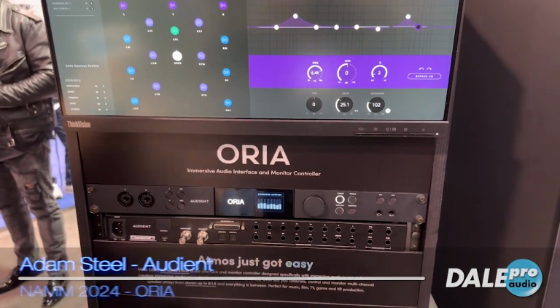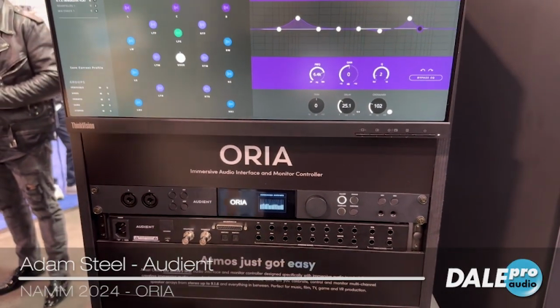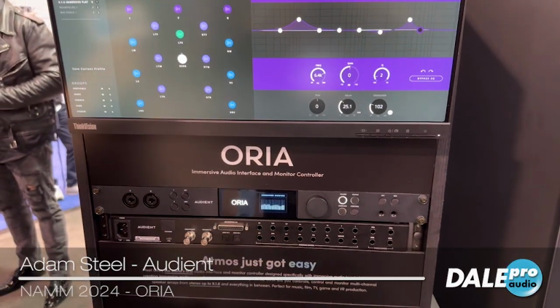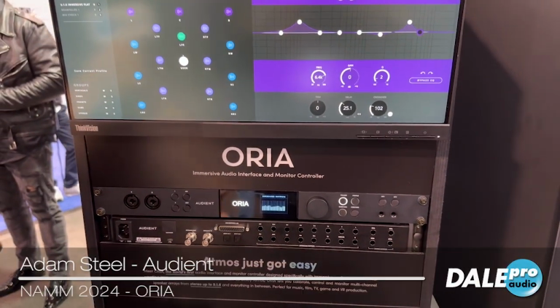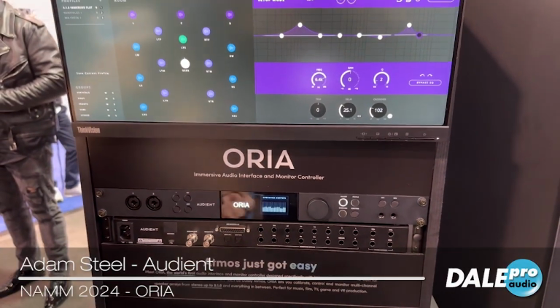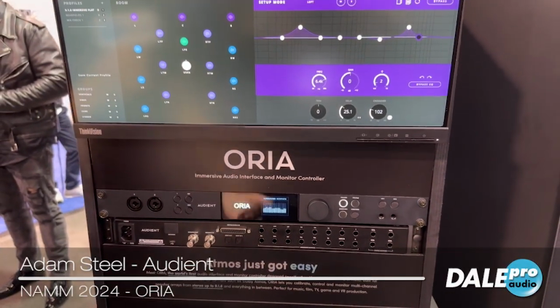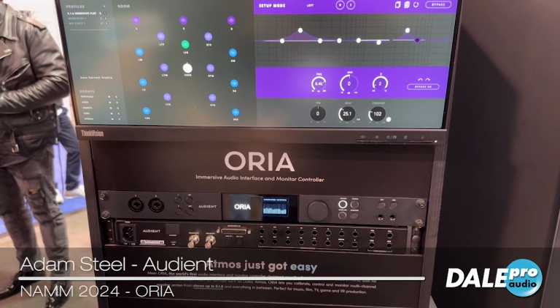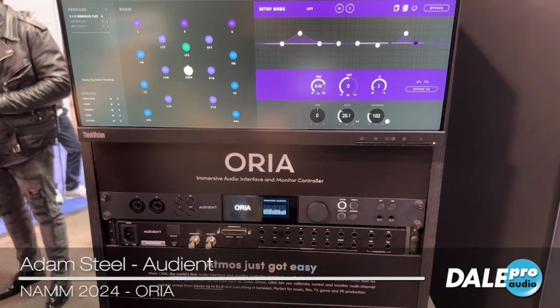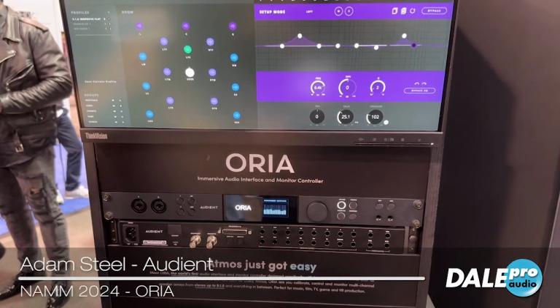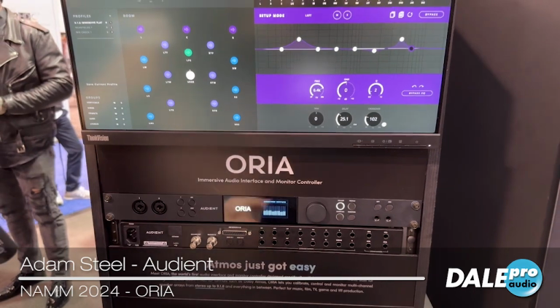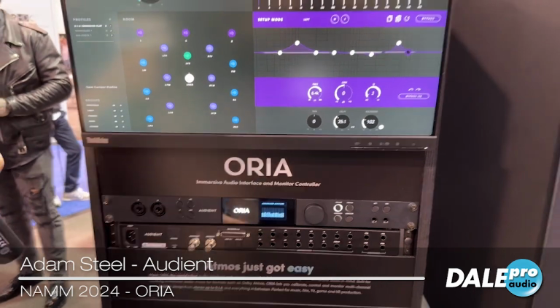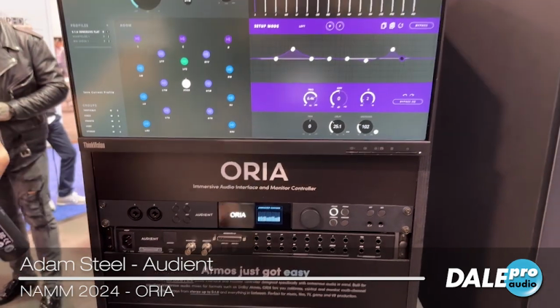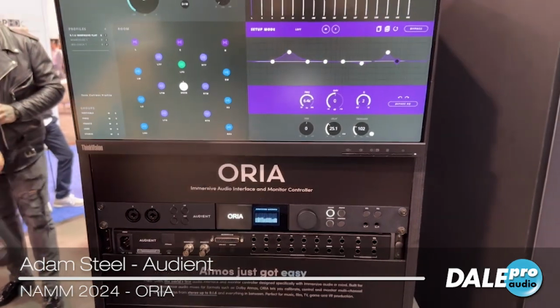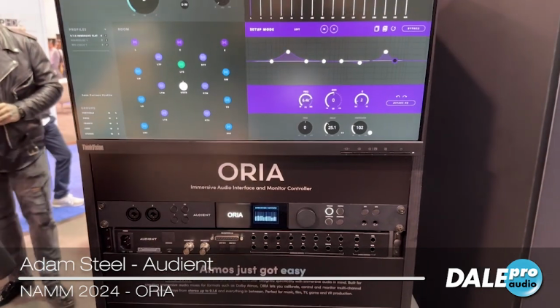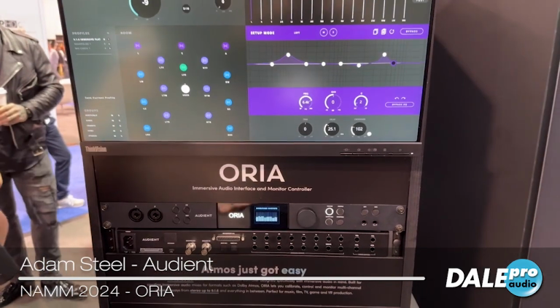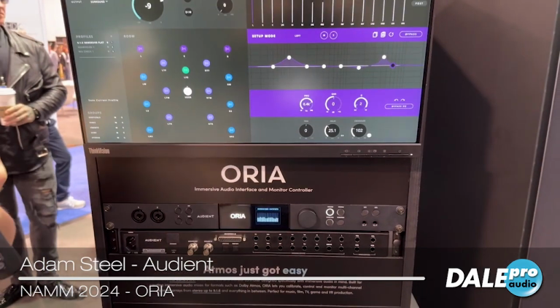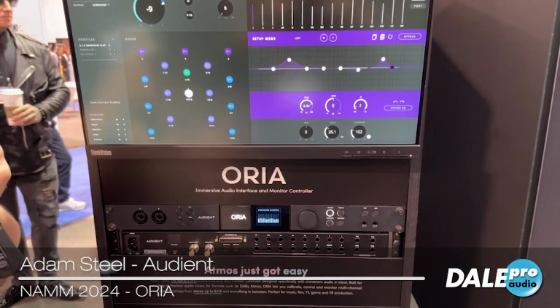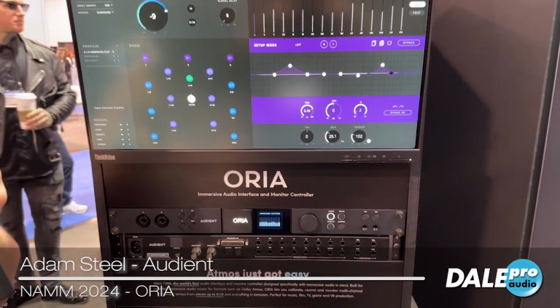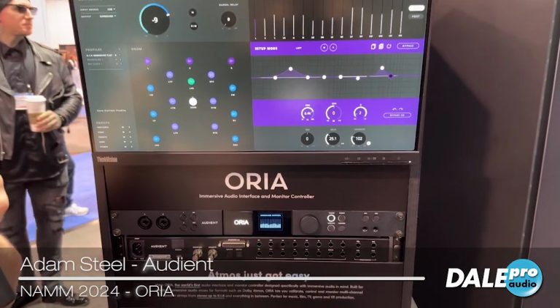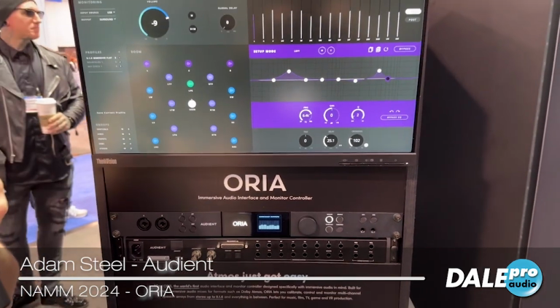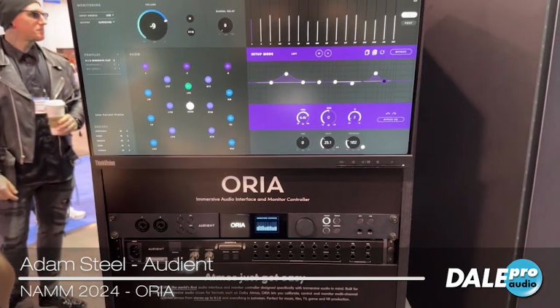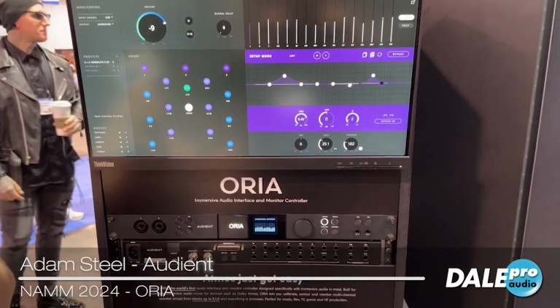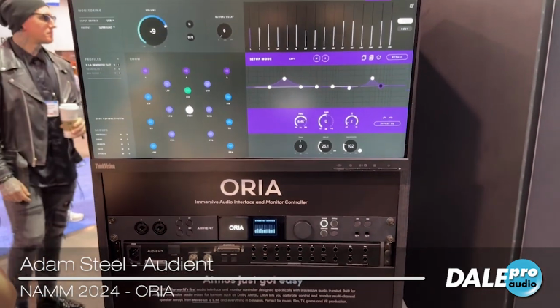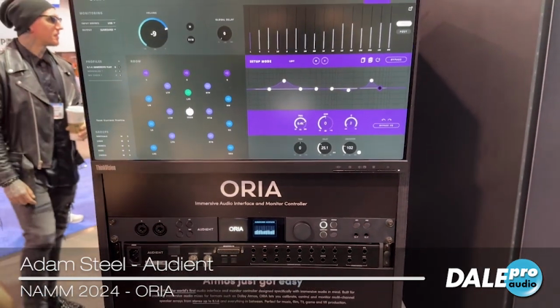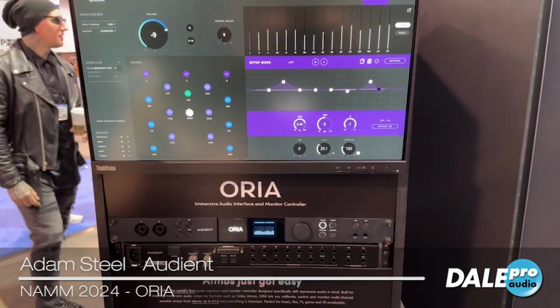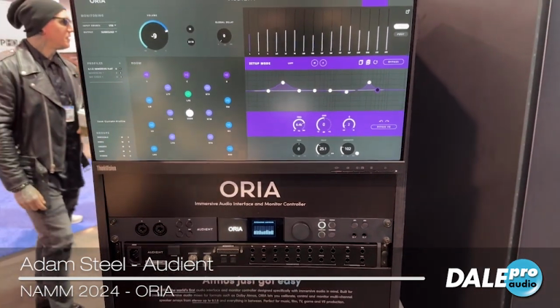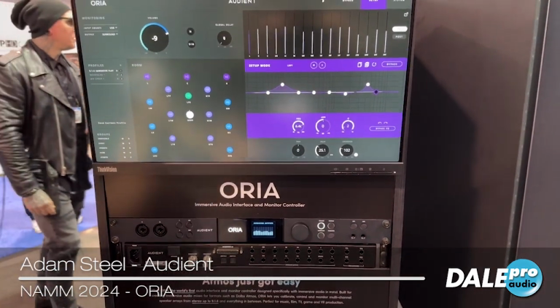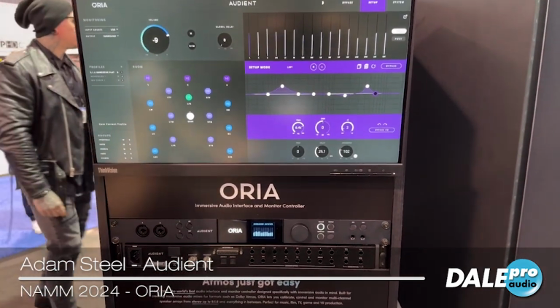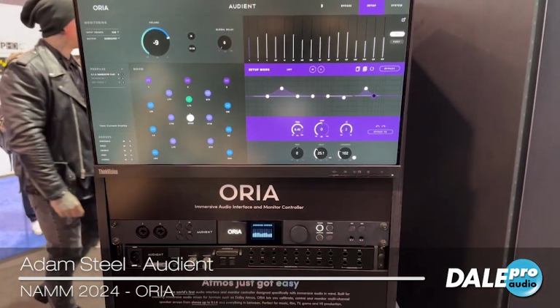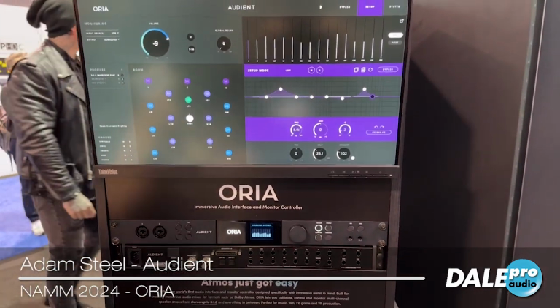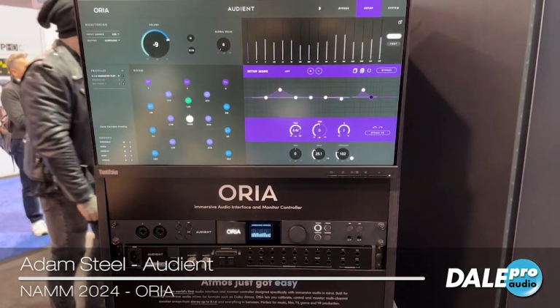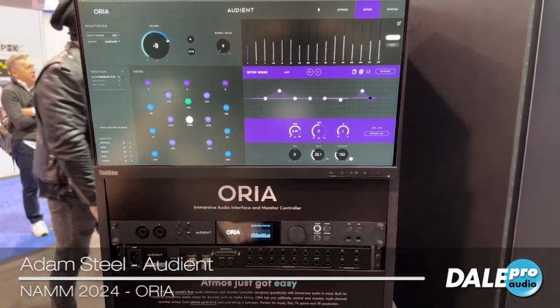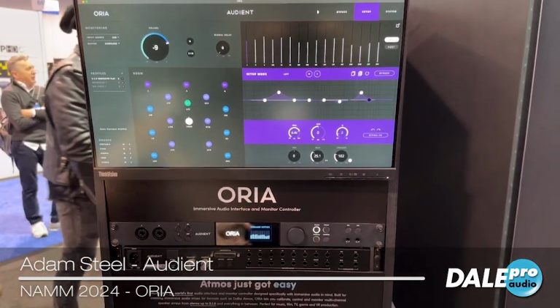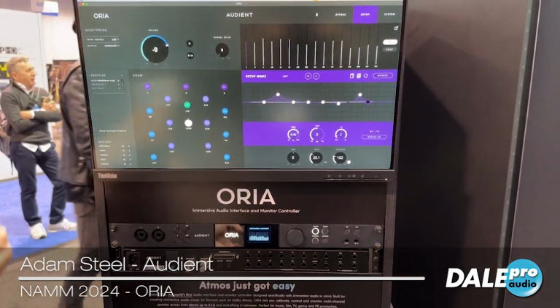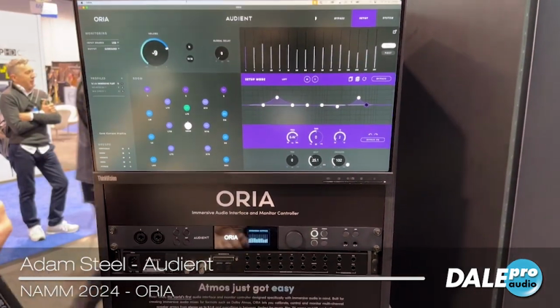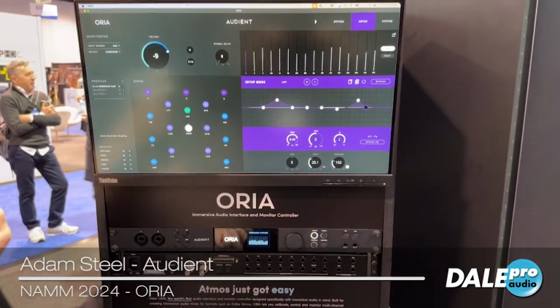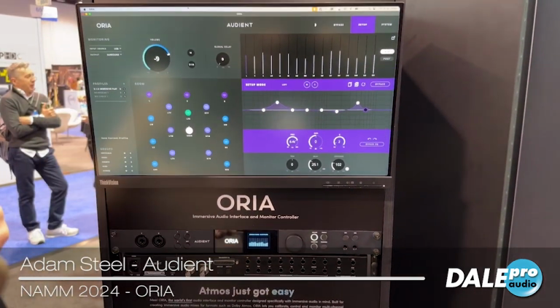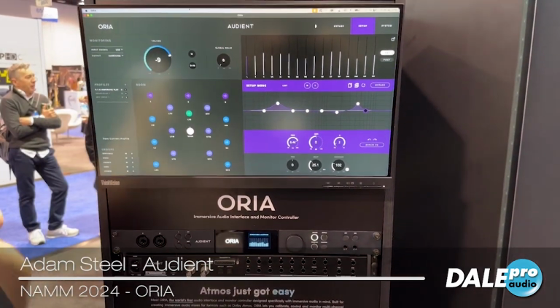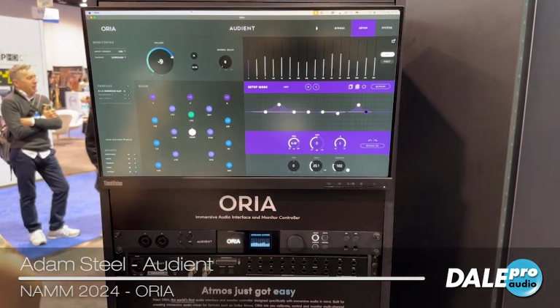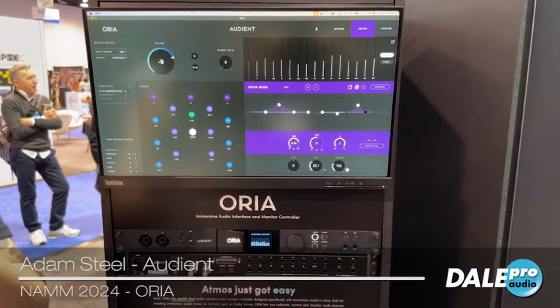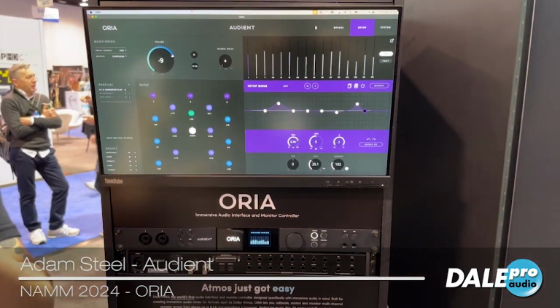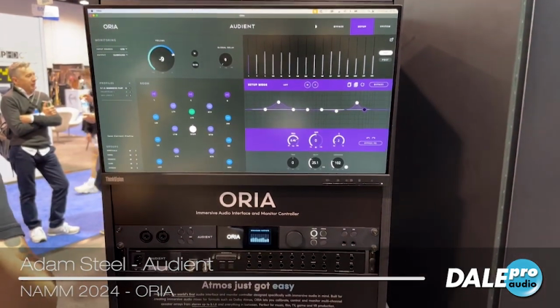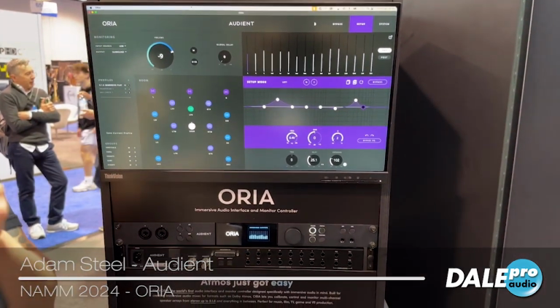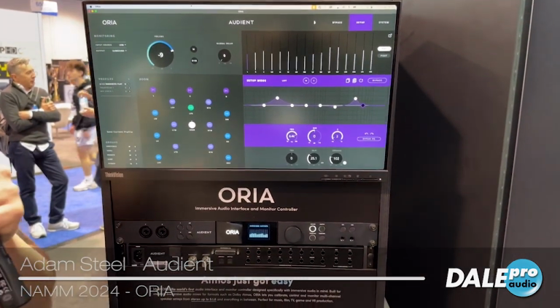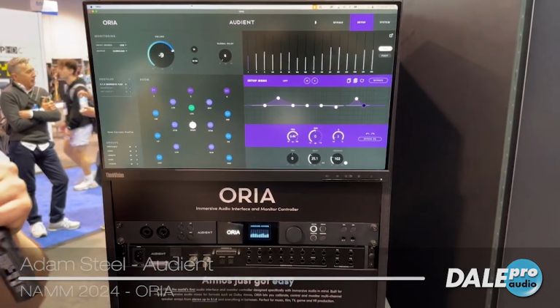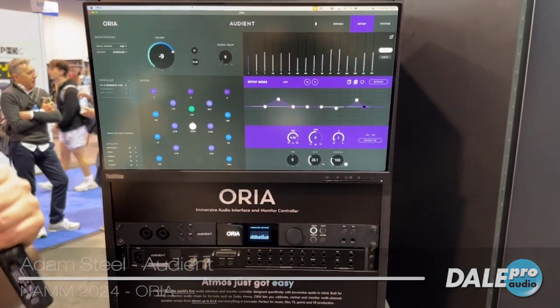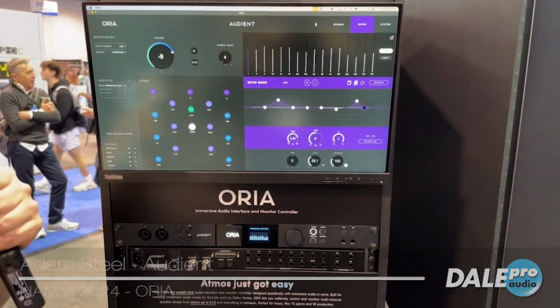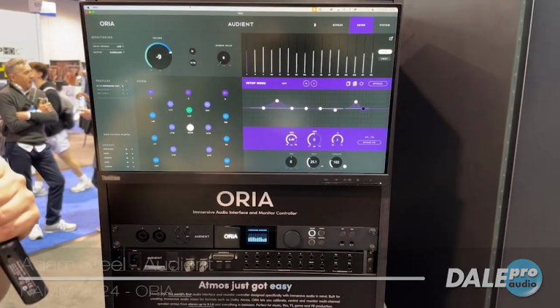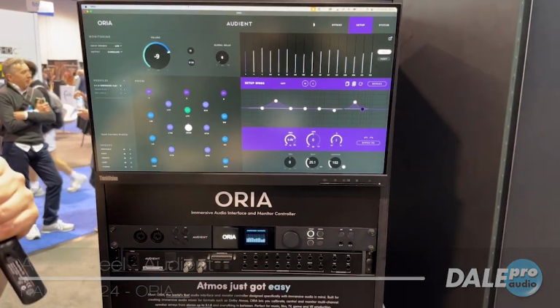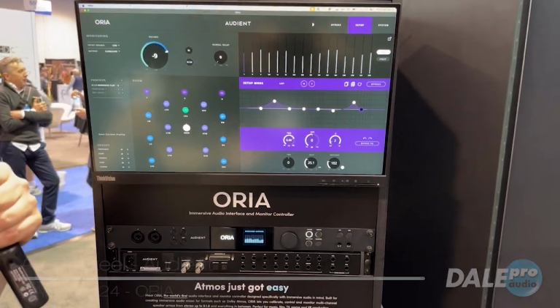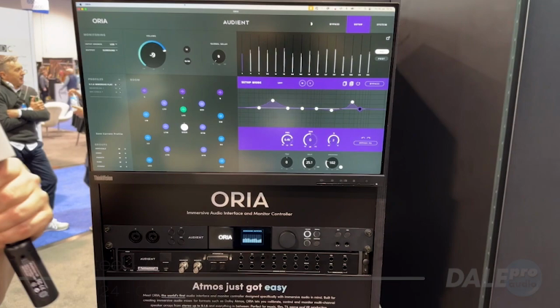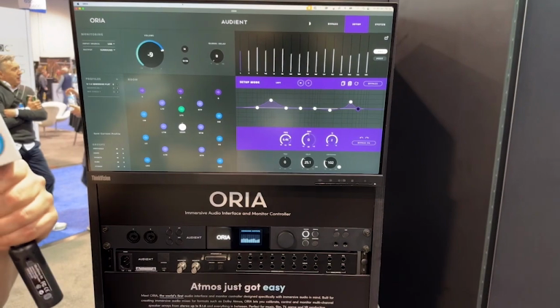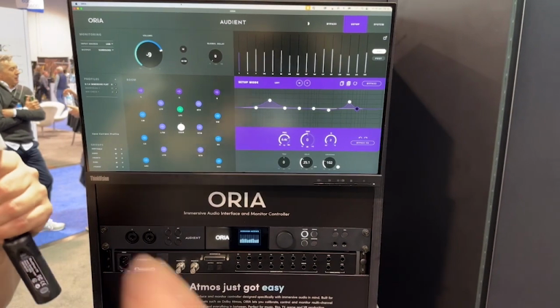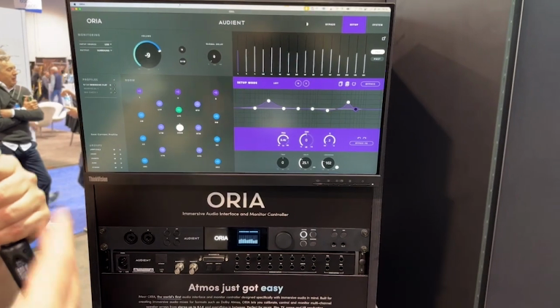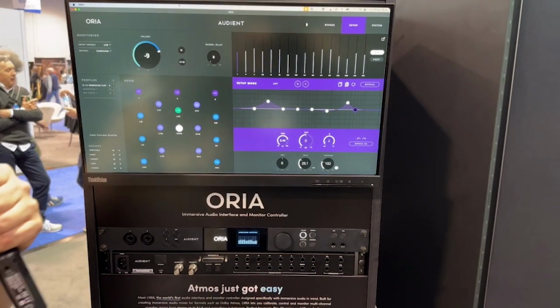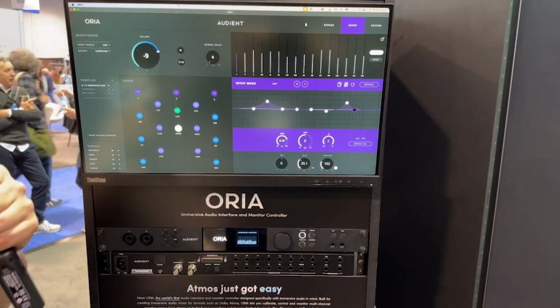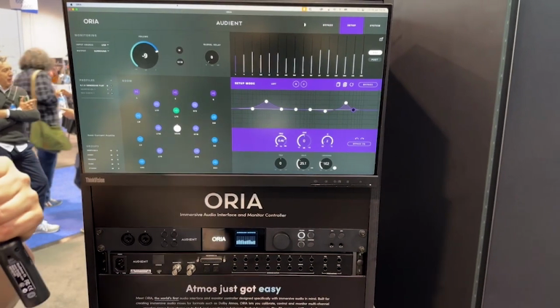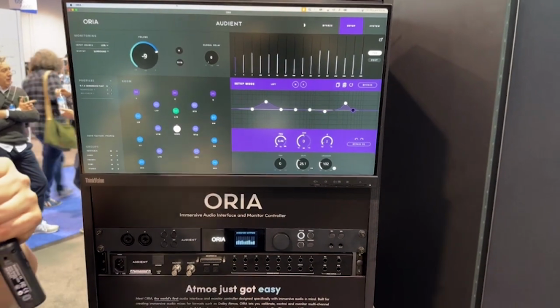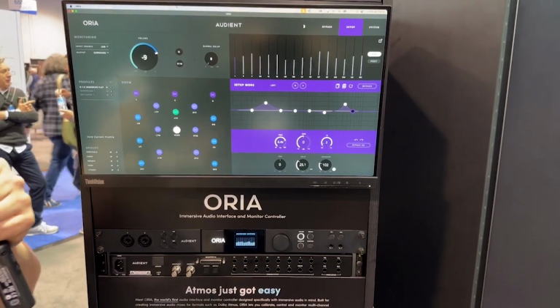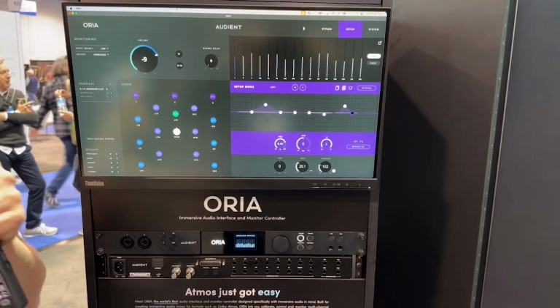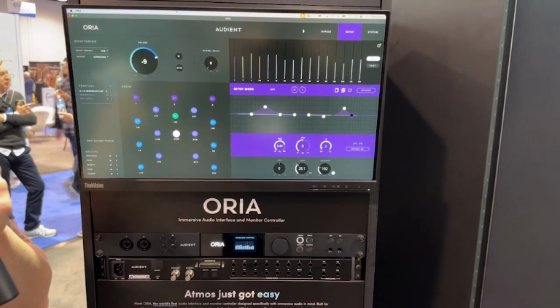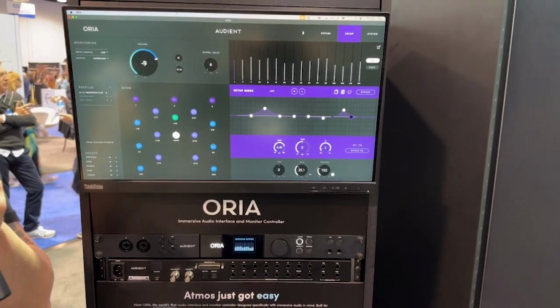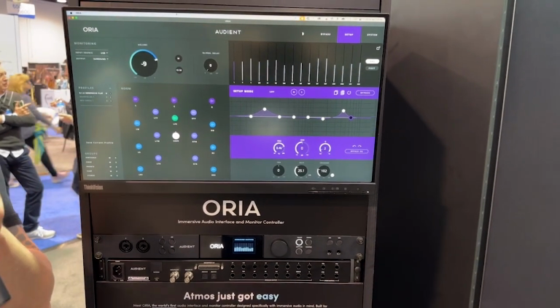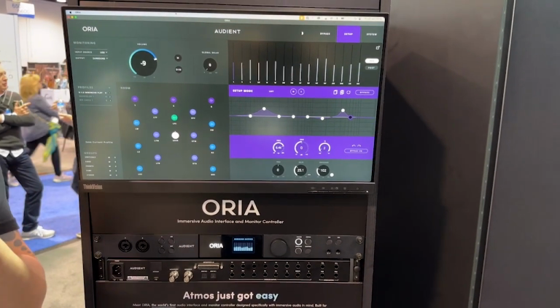Retail price in America is $2,625 MAP and it's going to be available Q1, so within the next six weeks or so.